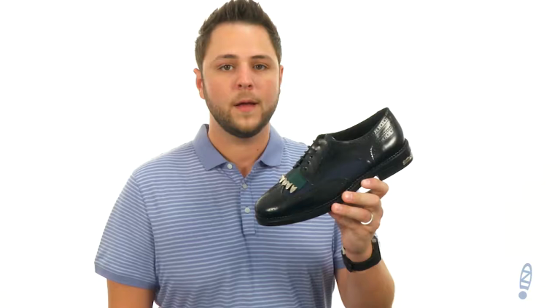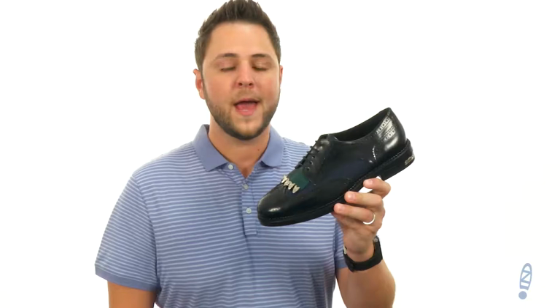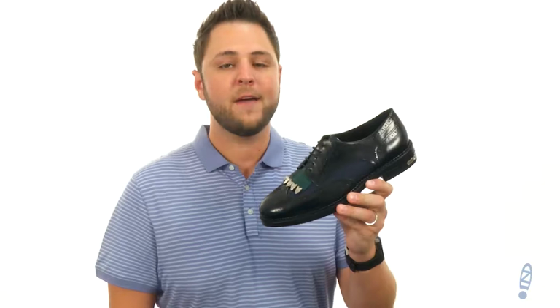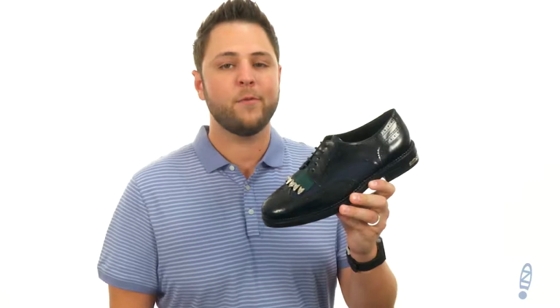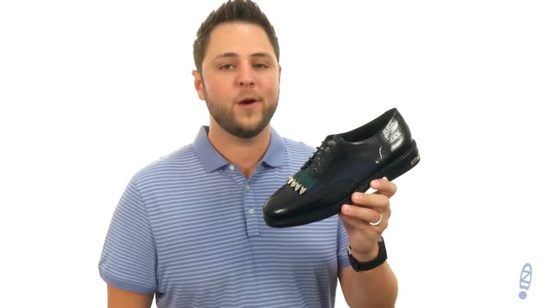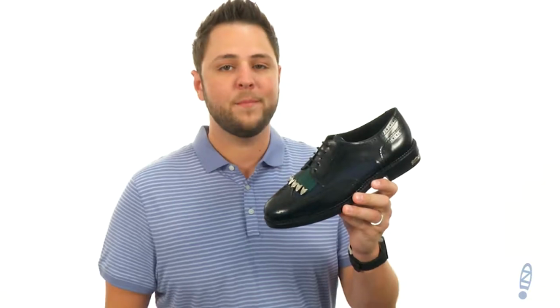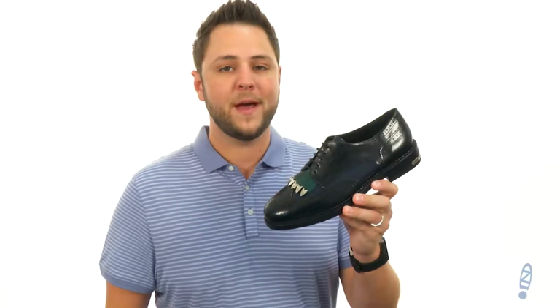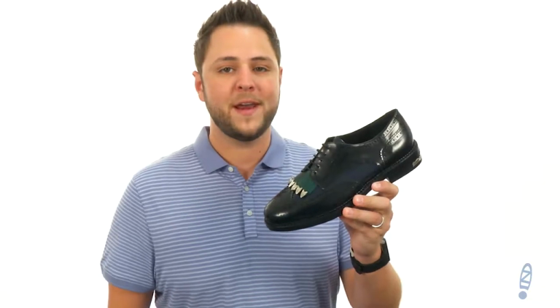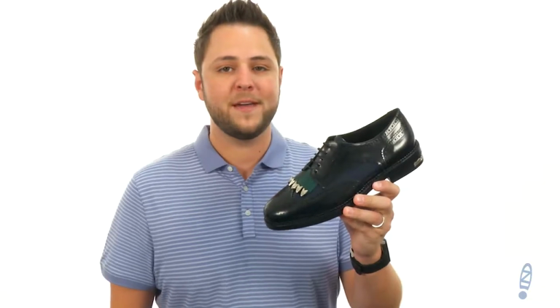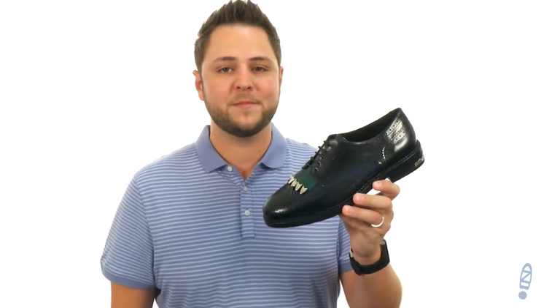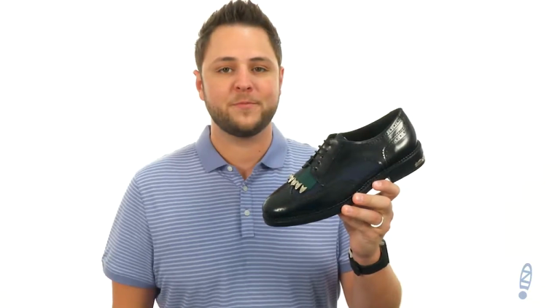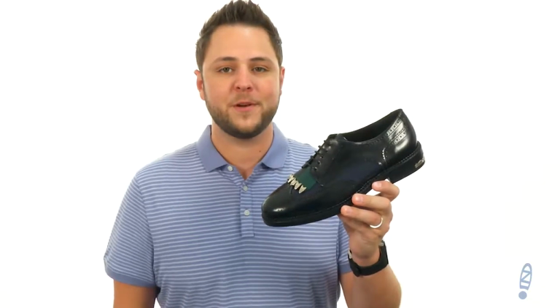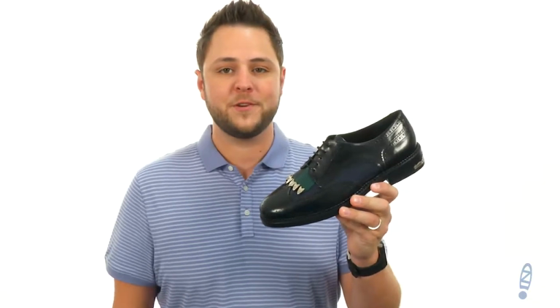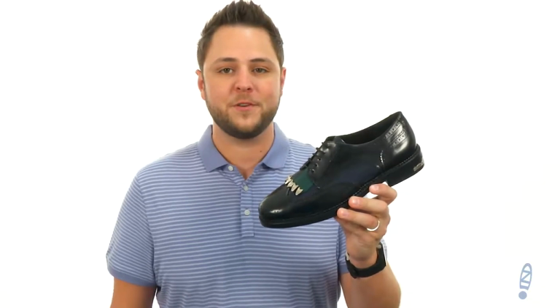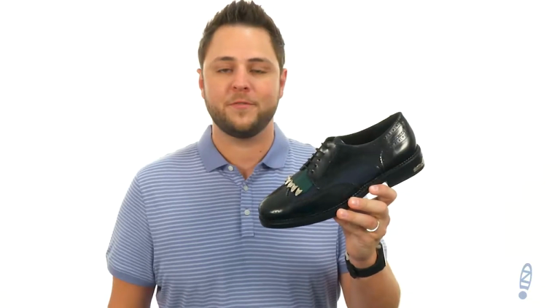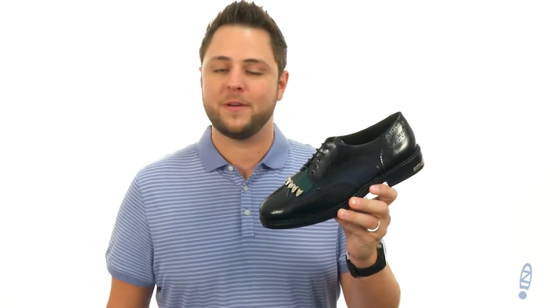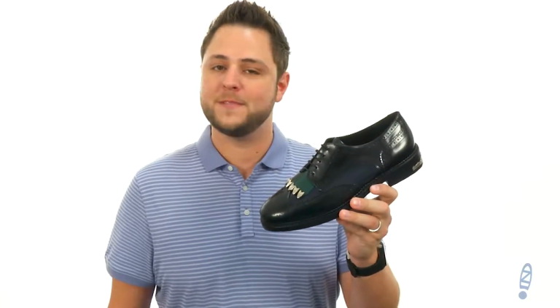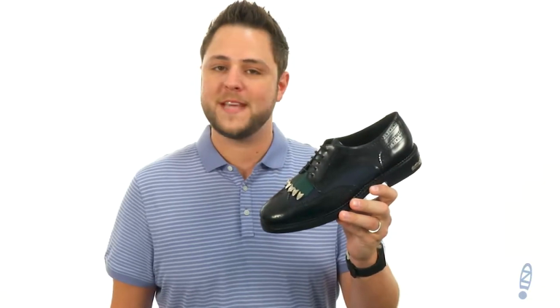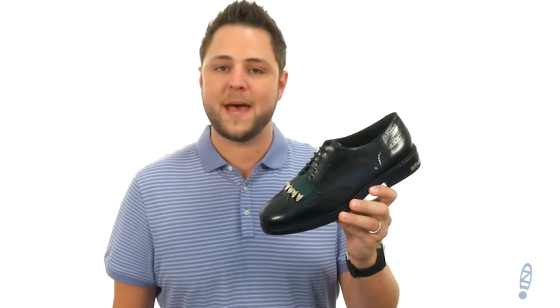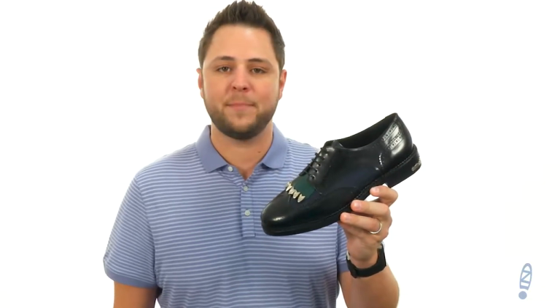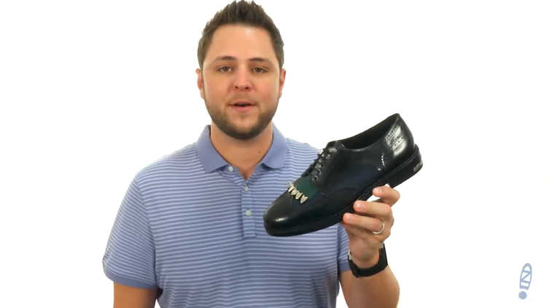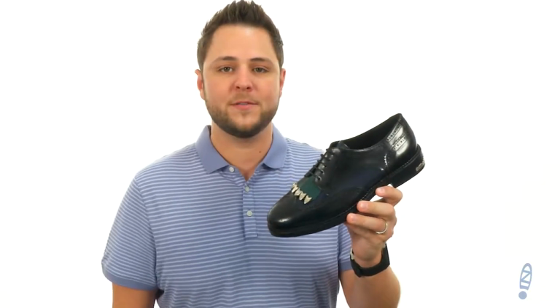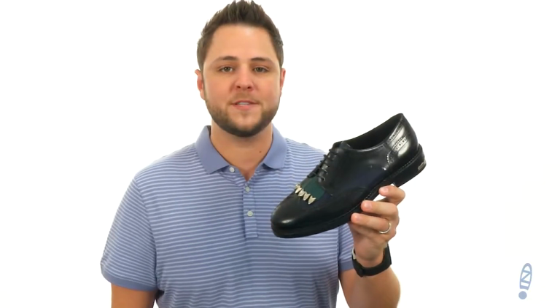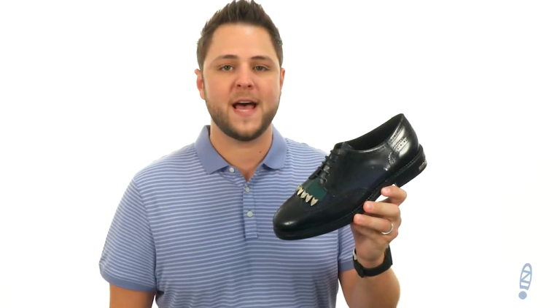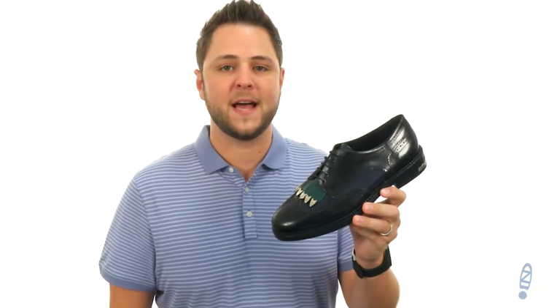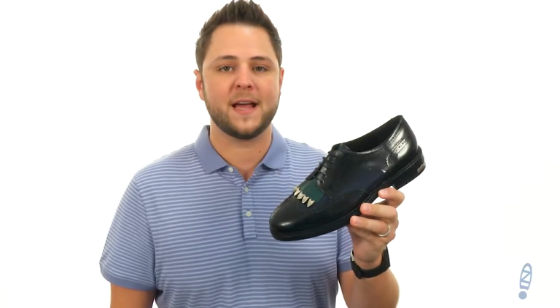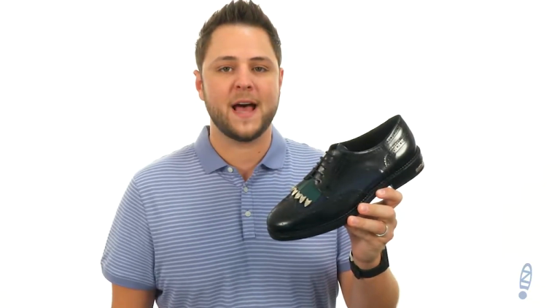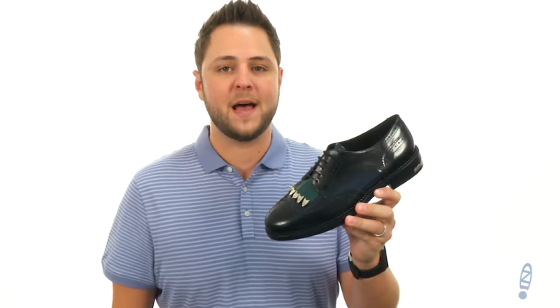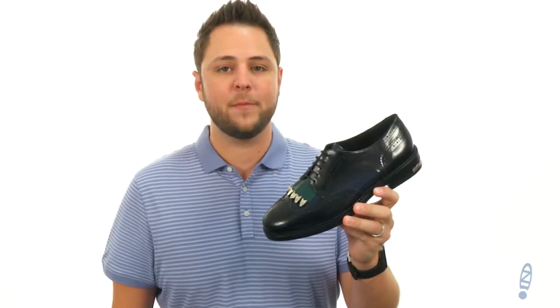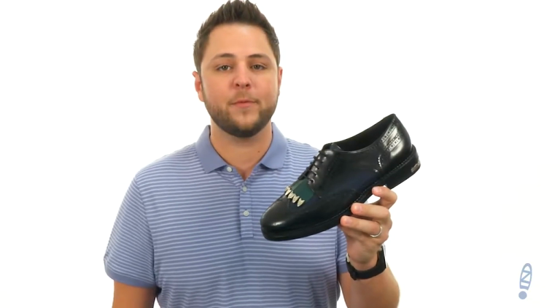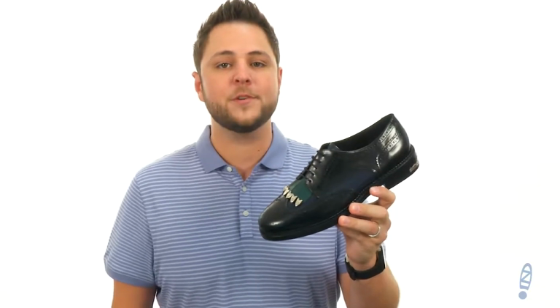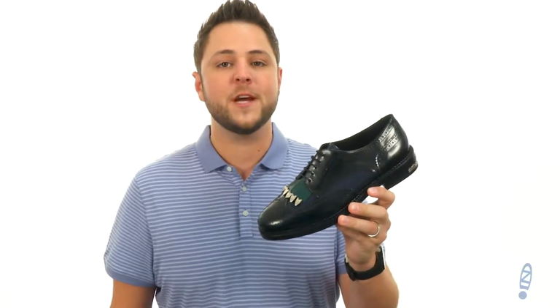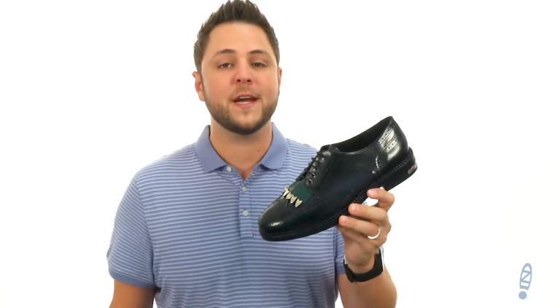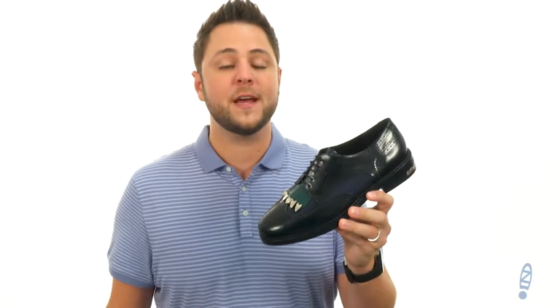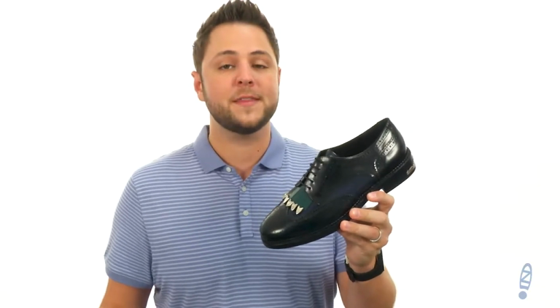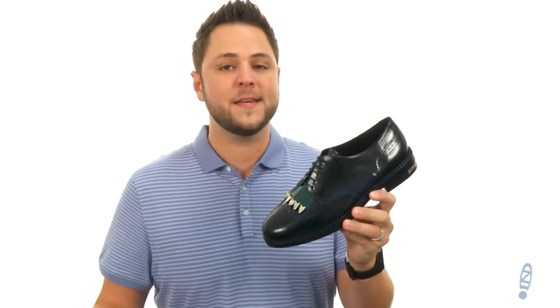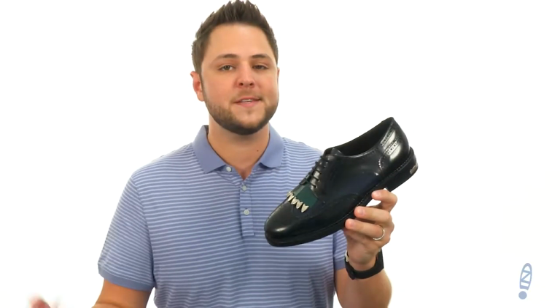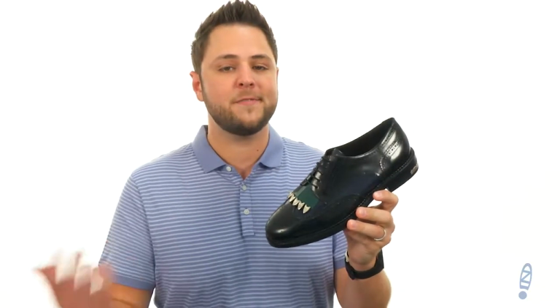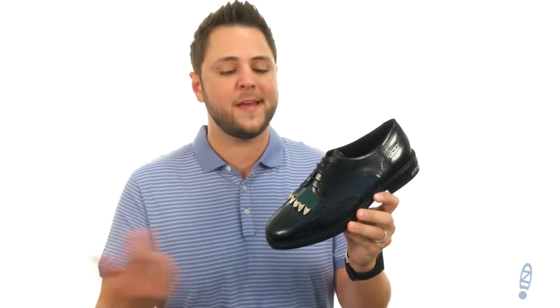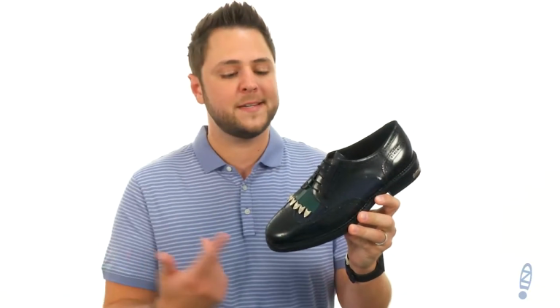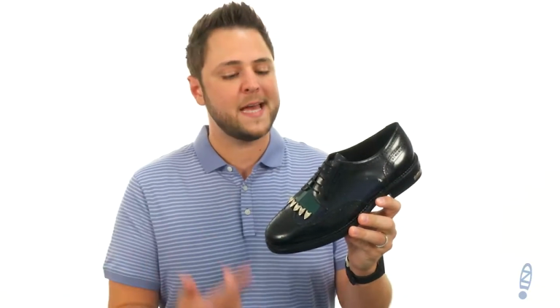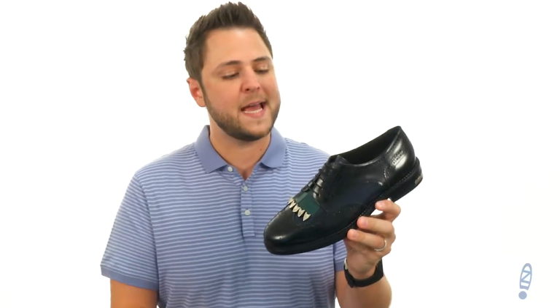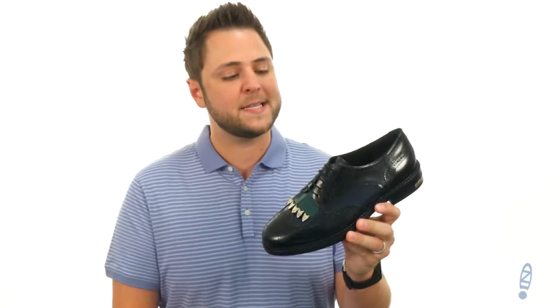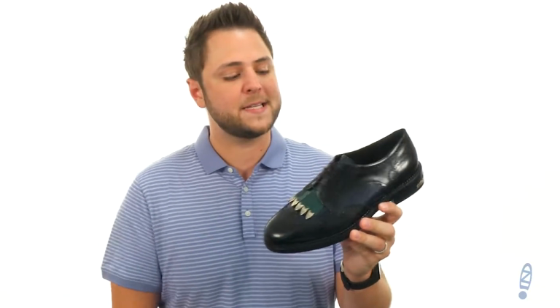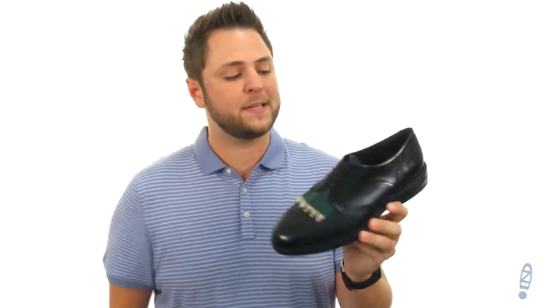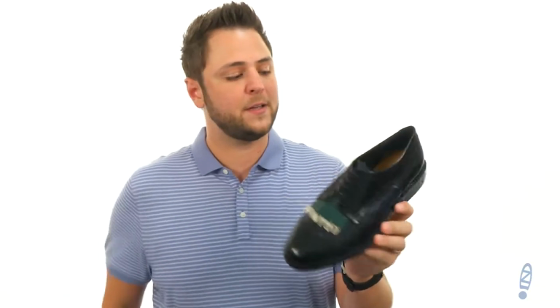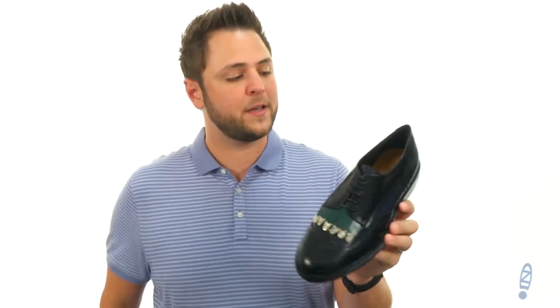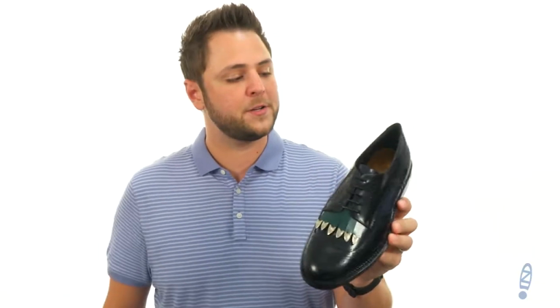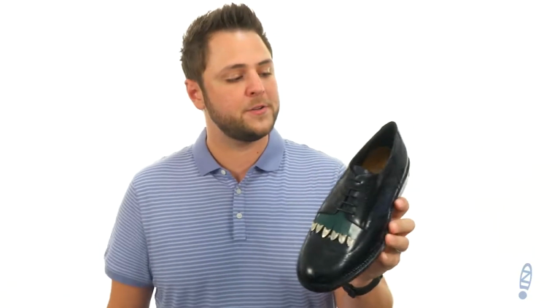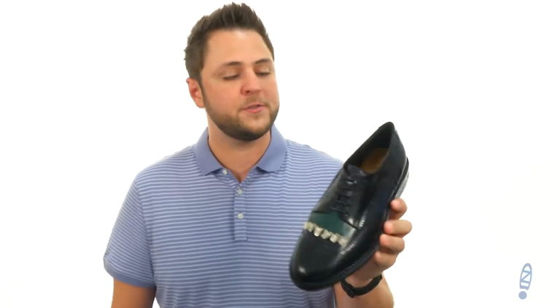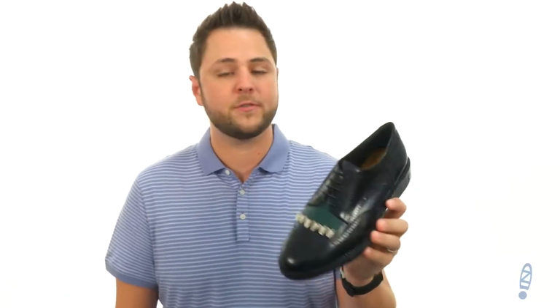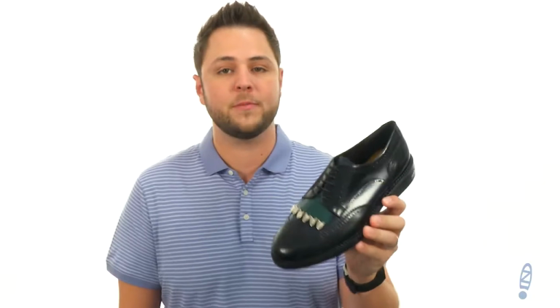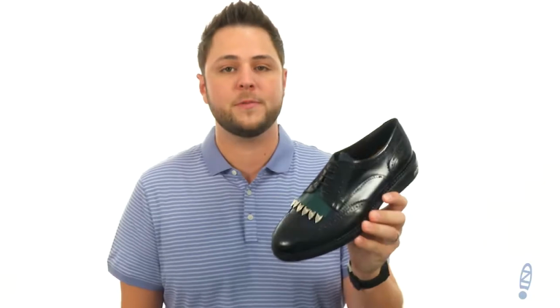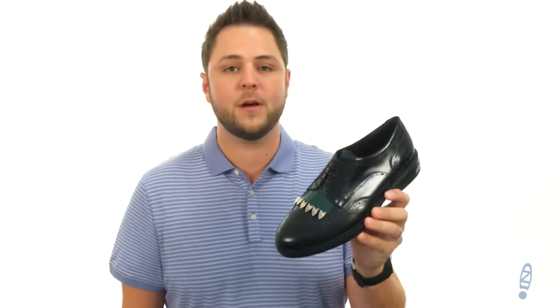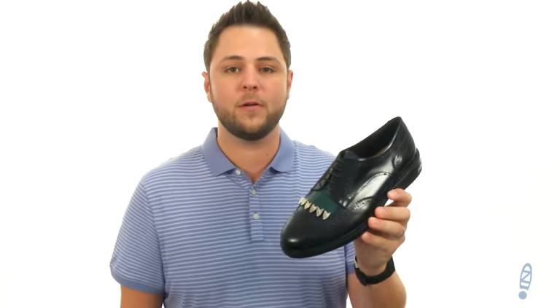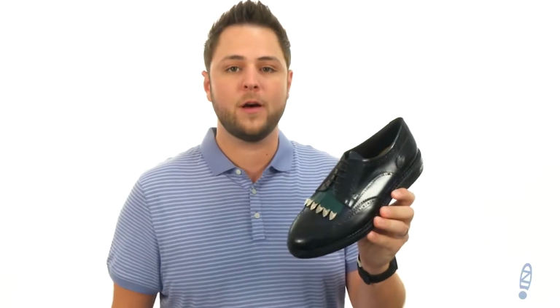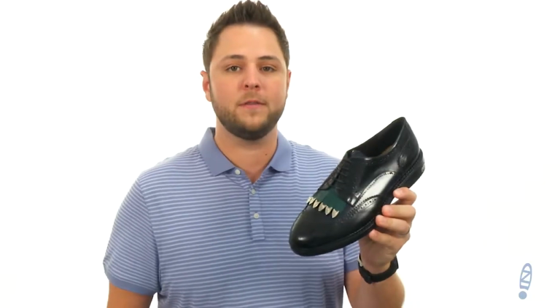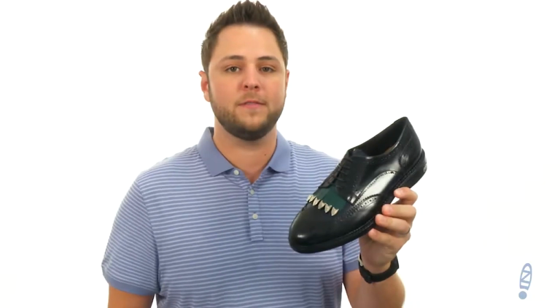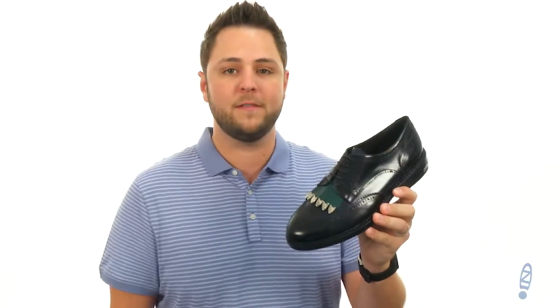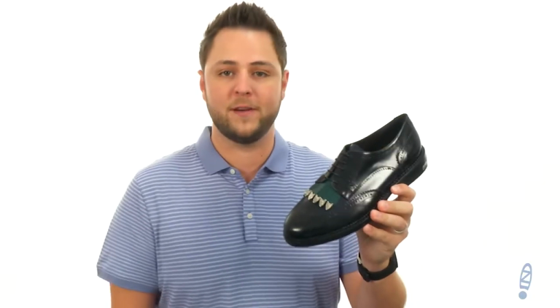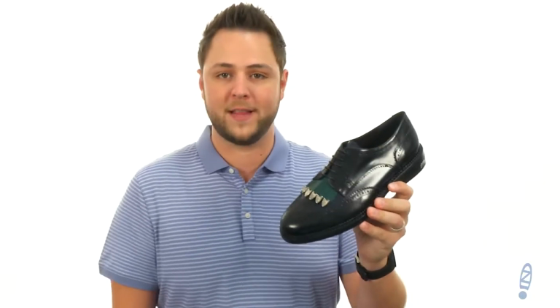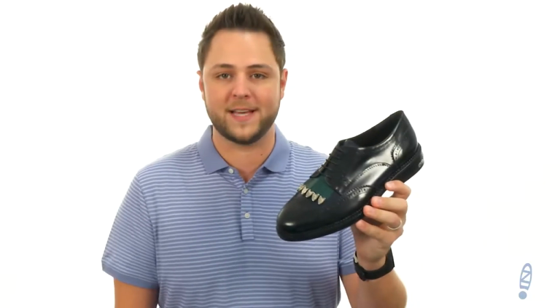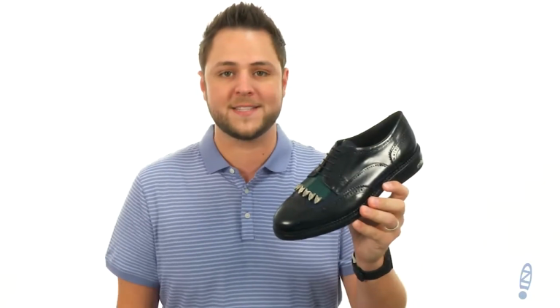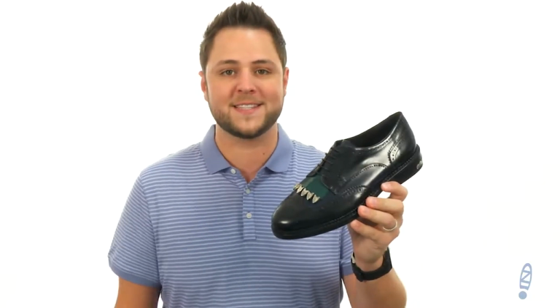Hey everyone, my name is Richard from zappos.com and we're checking out these fantastic looking shoes from Toga Virilis.